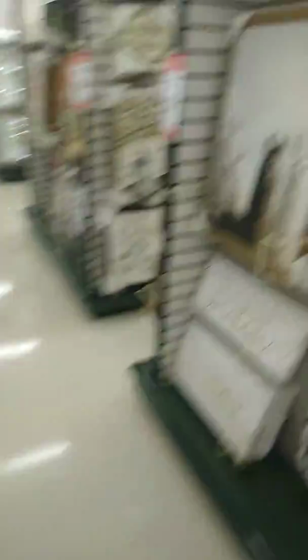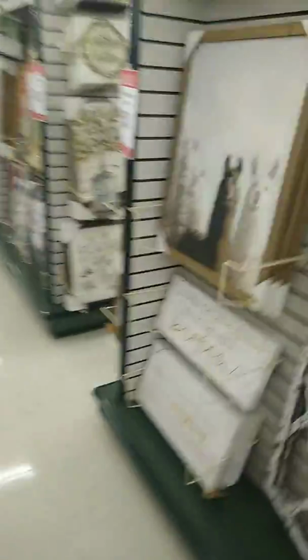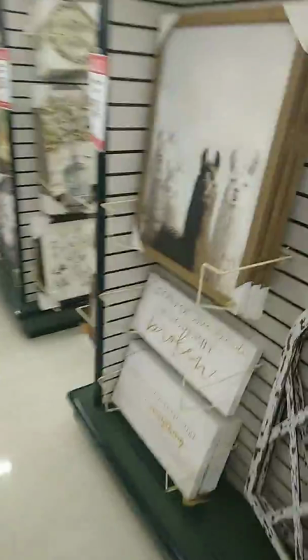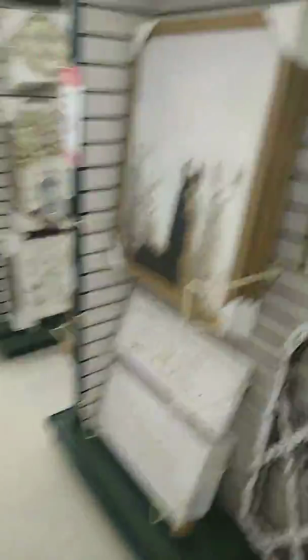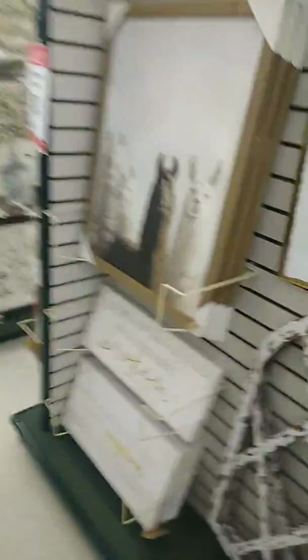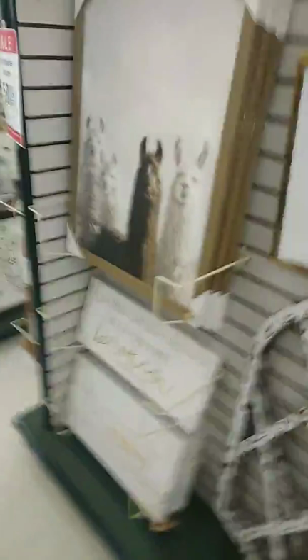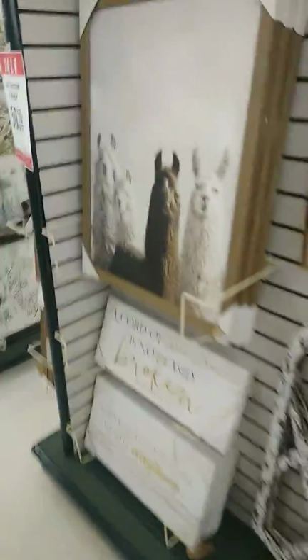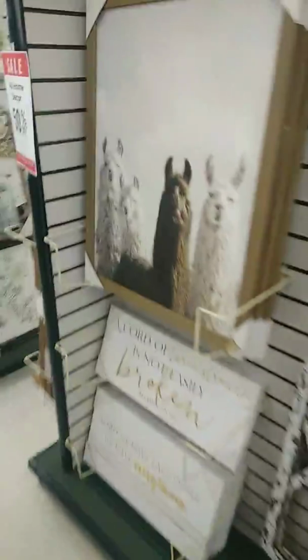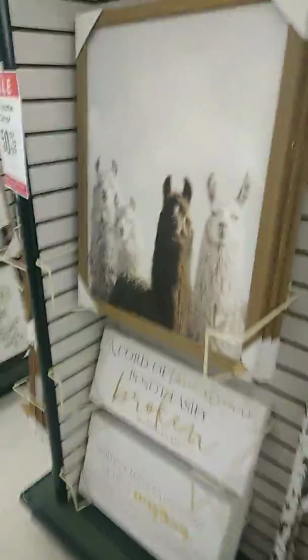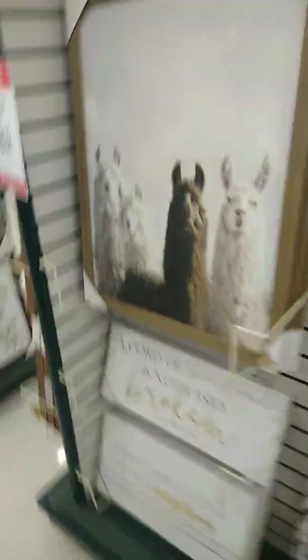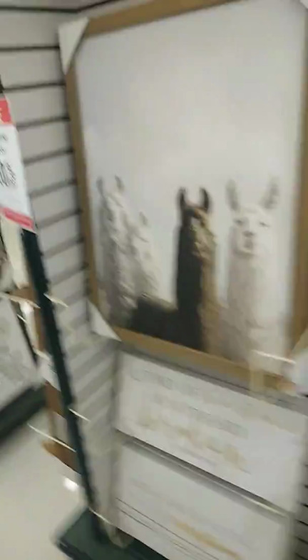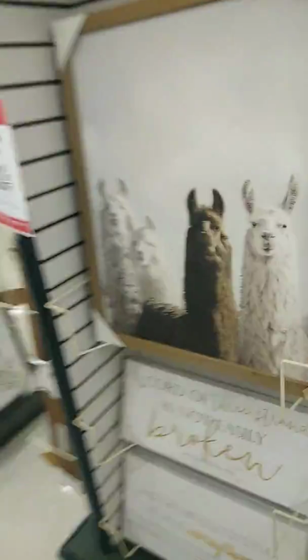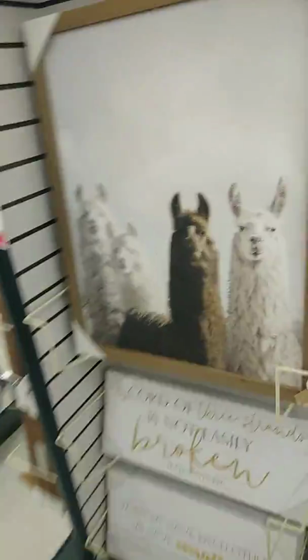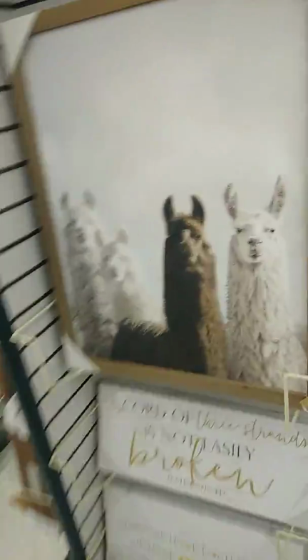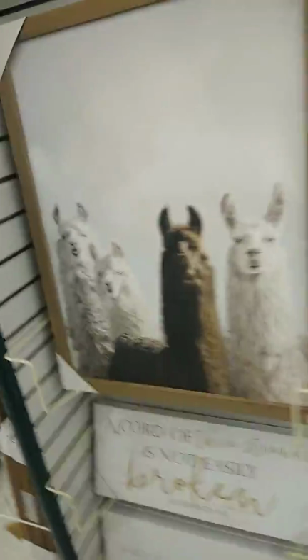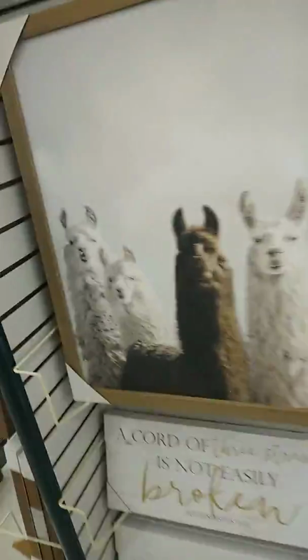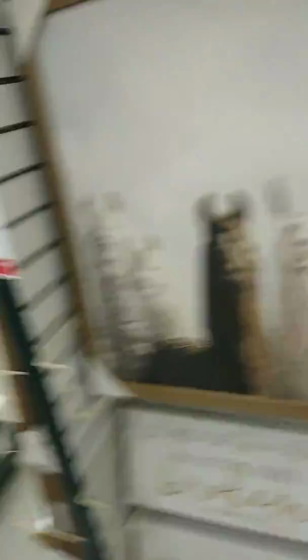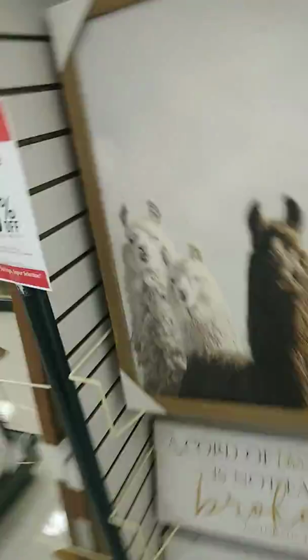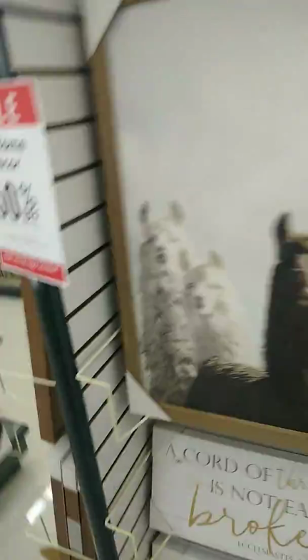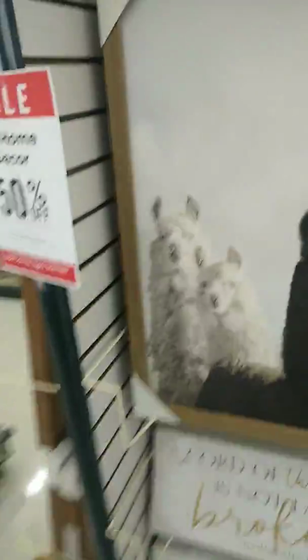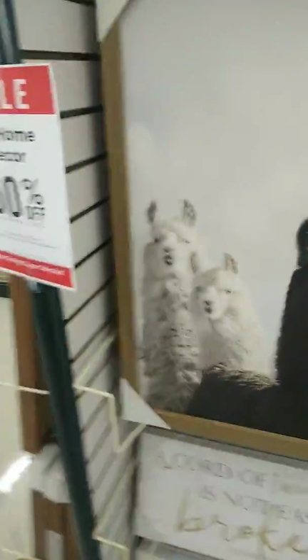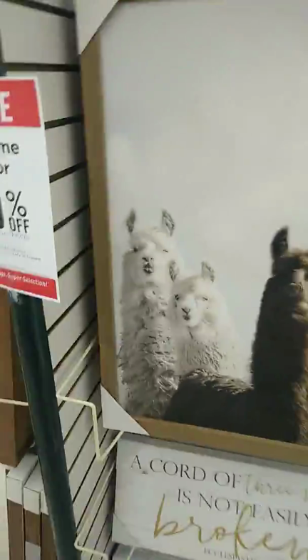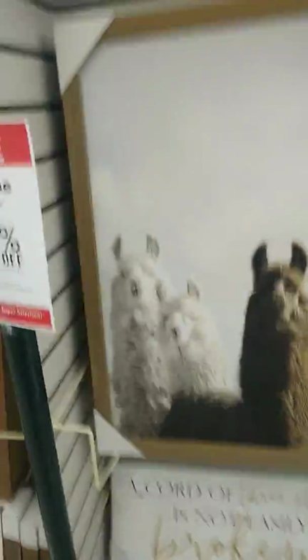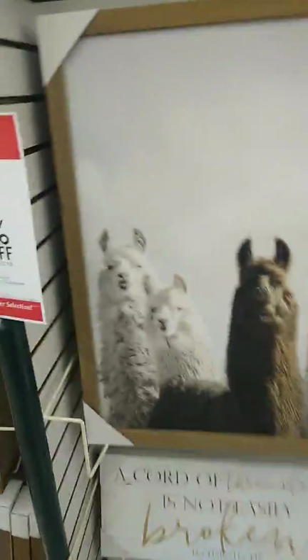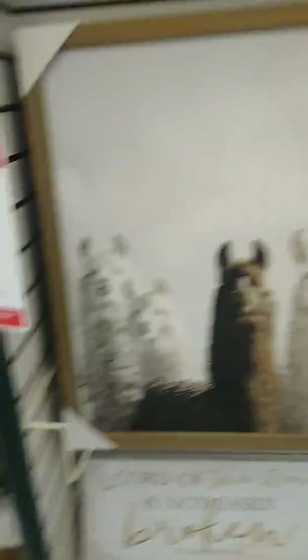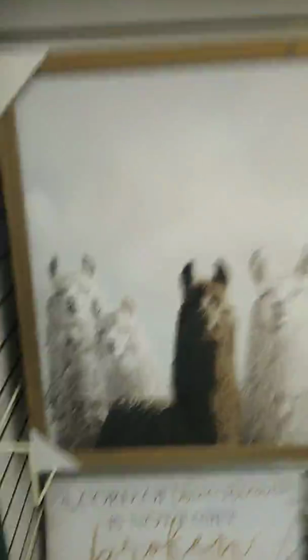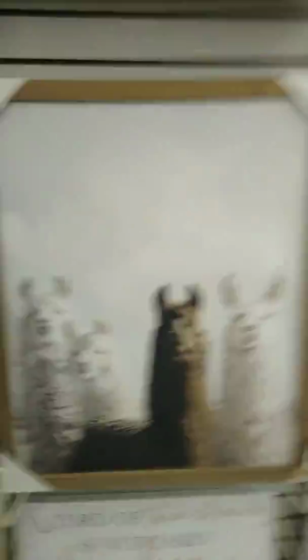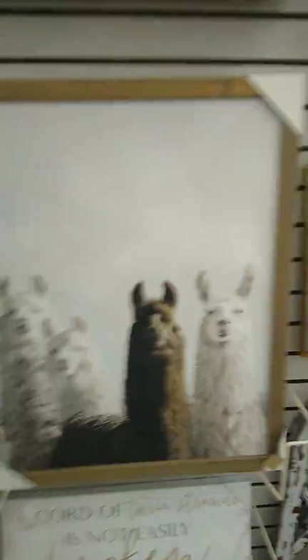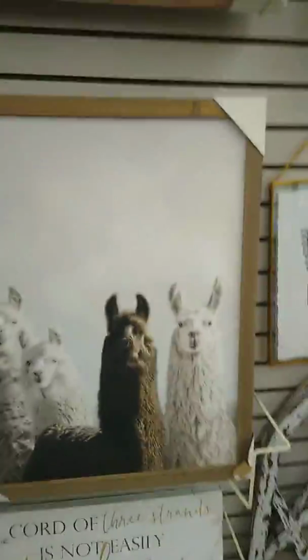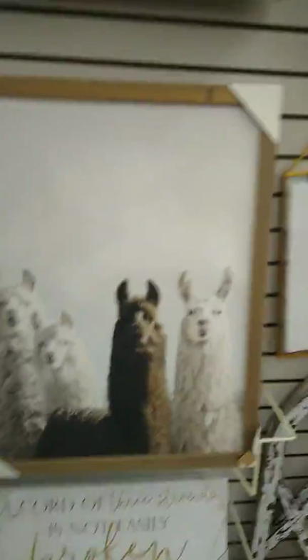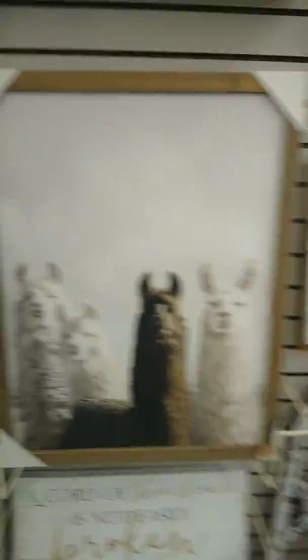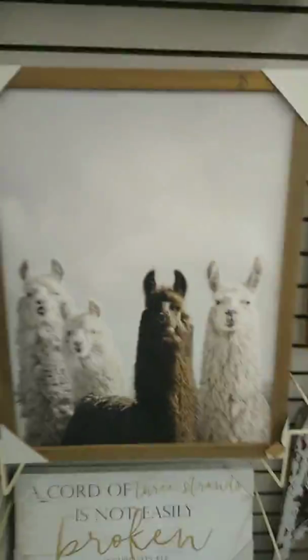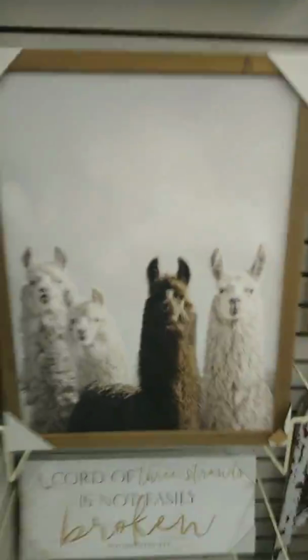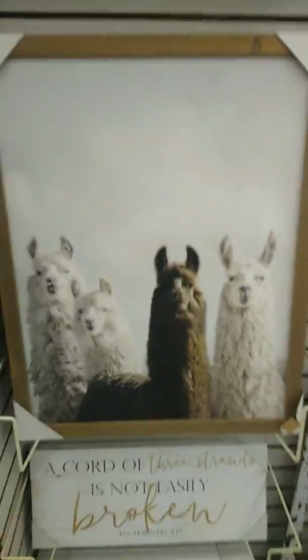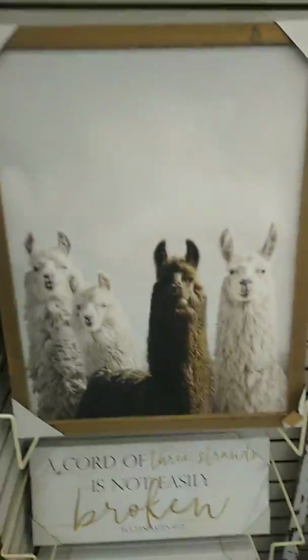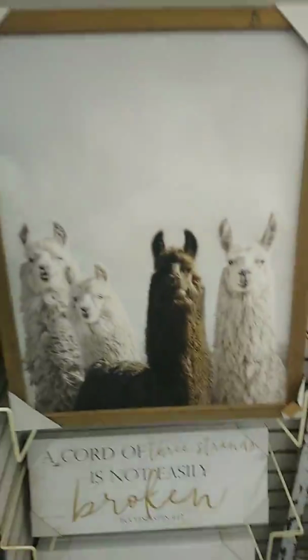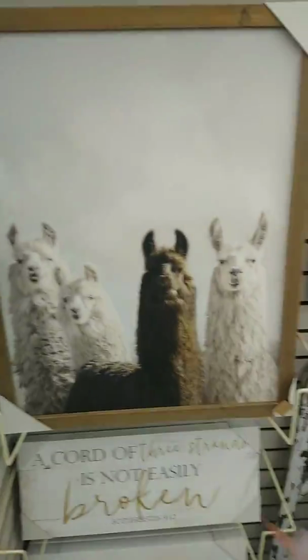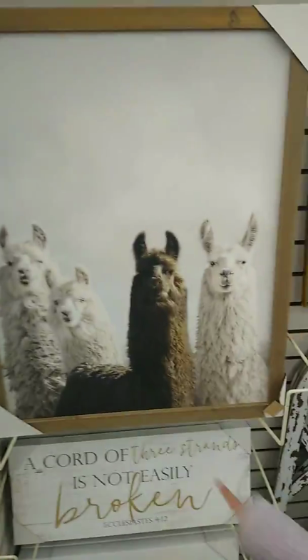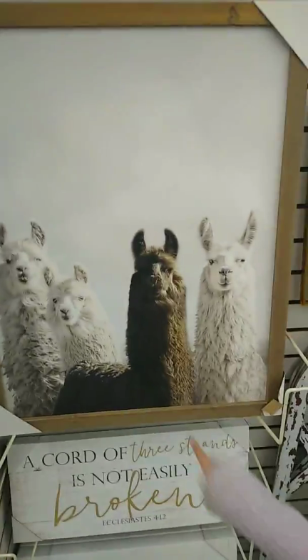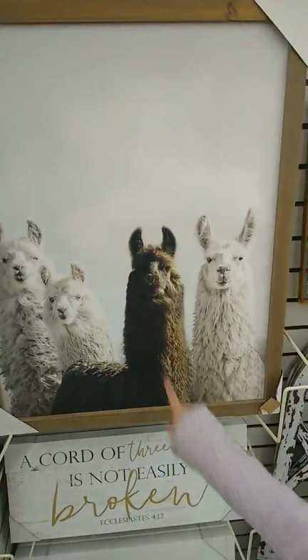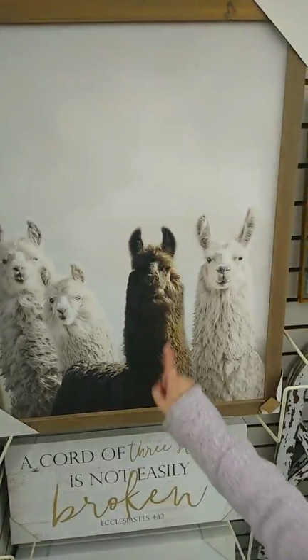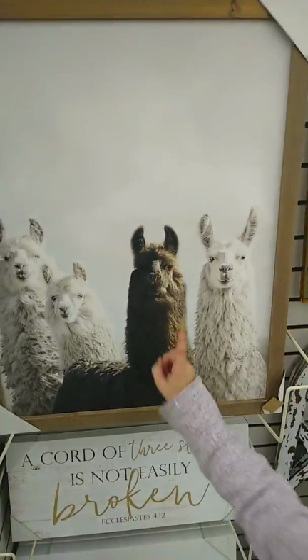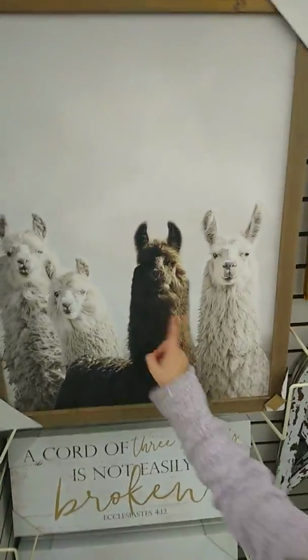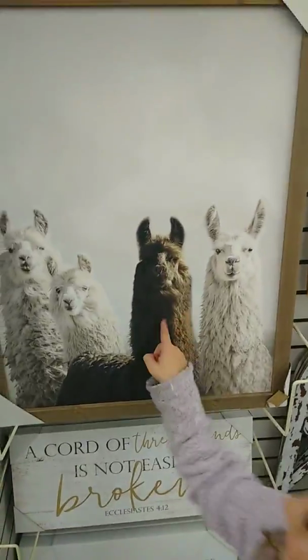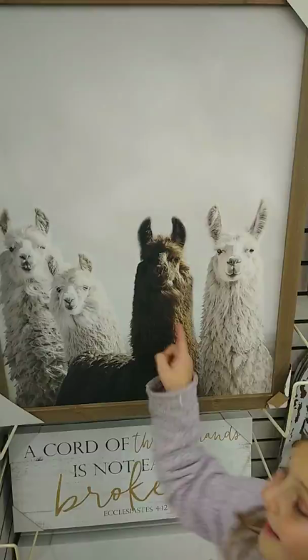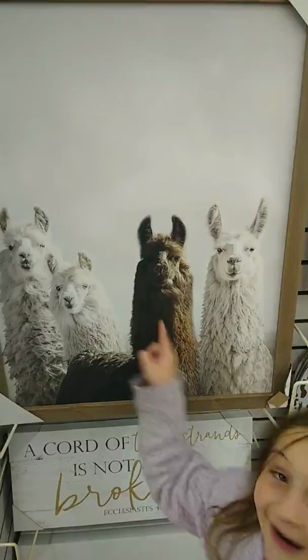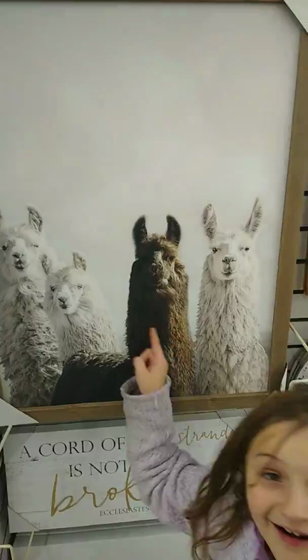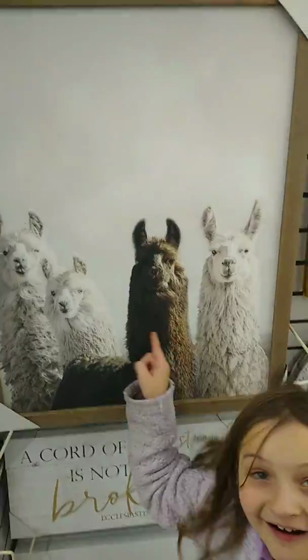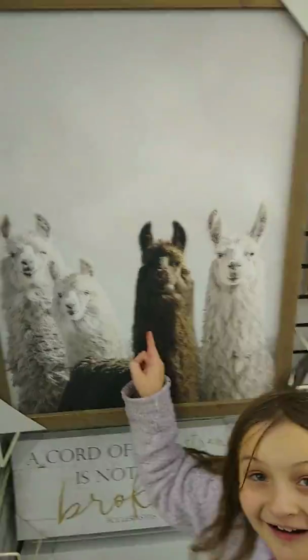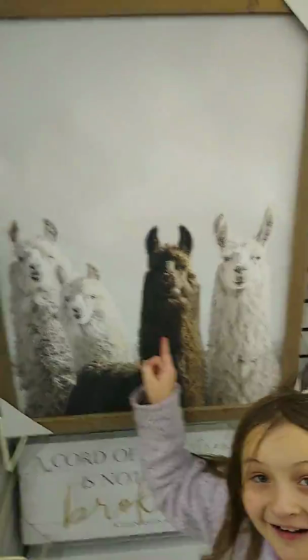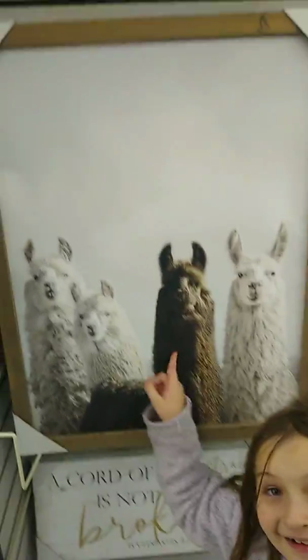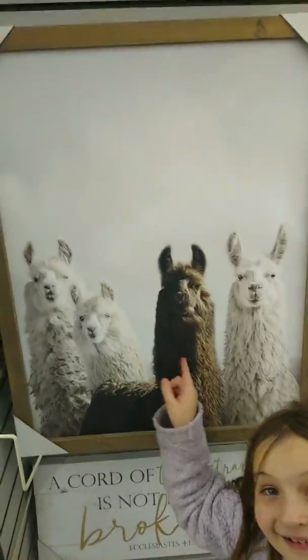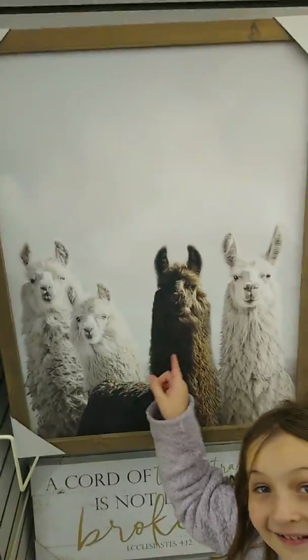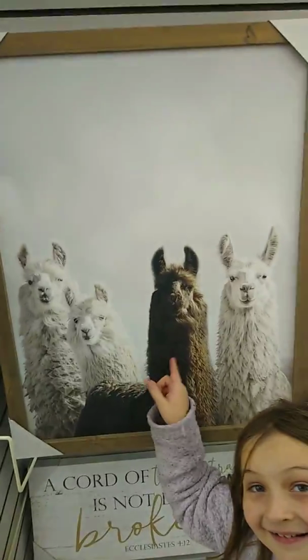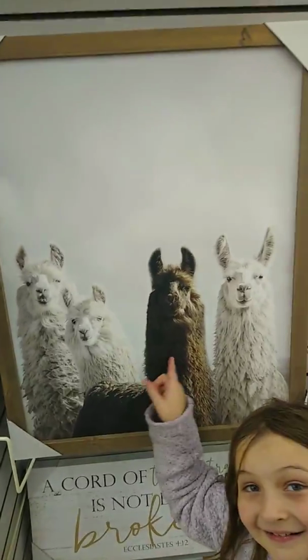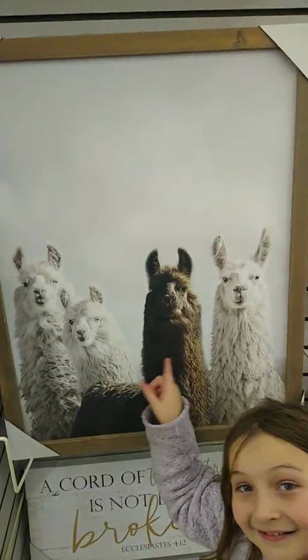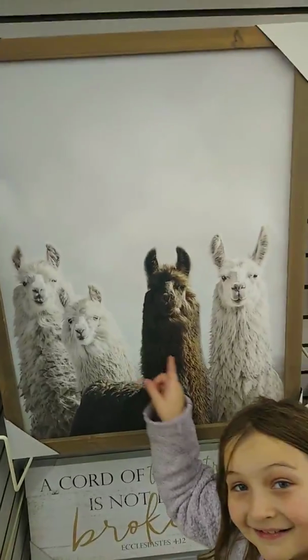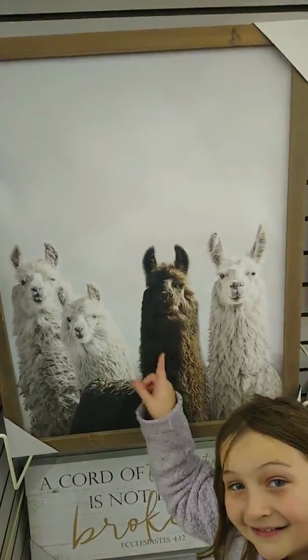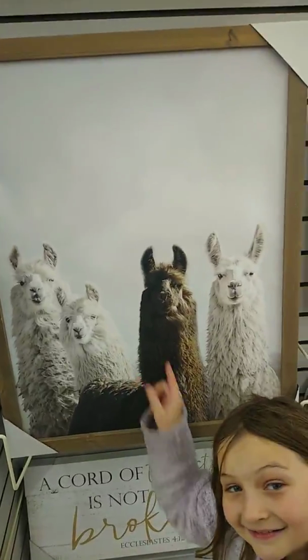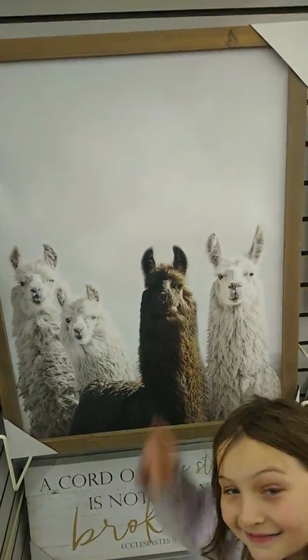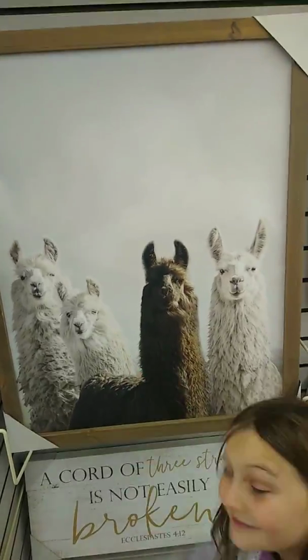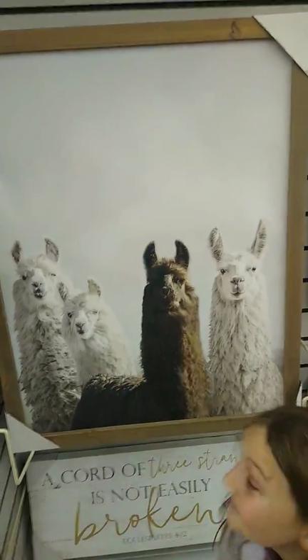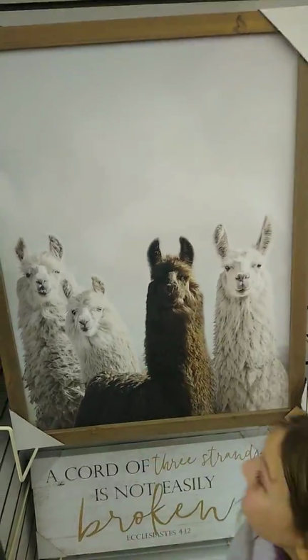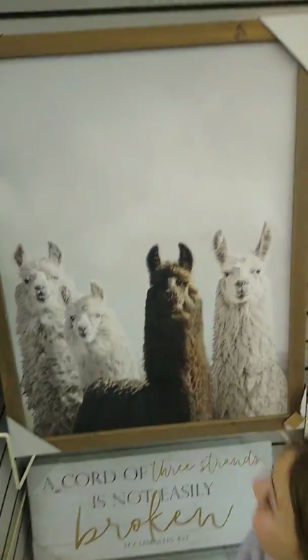Here's just a picture of a llama. I'm thinking about getting that for the house when we move into my grandma's house. Yeah, I'm gonna get that.